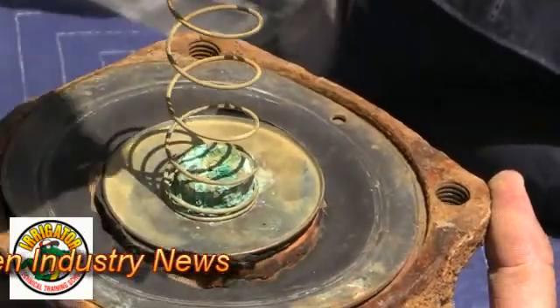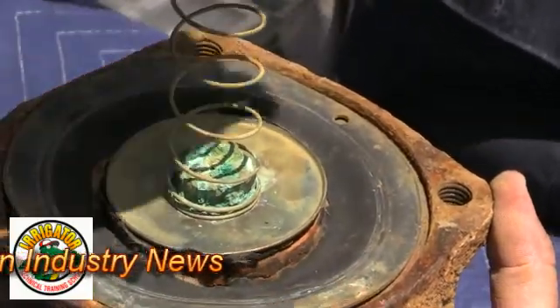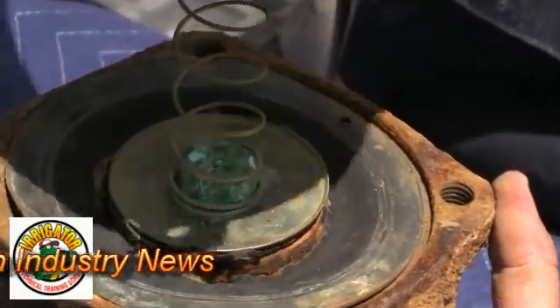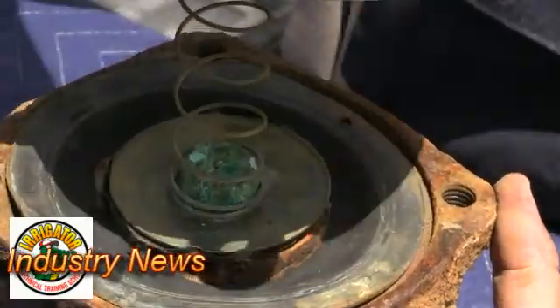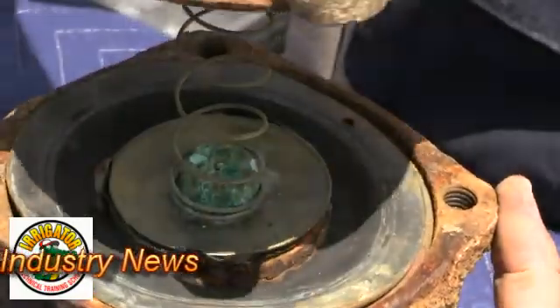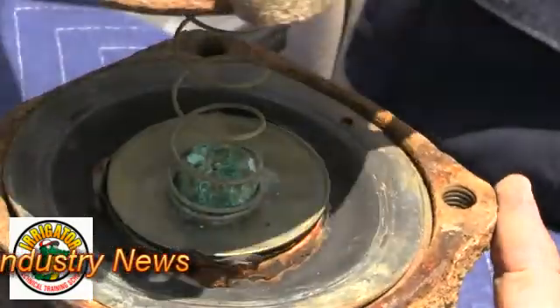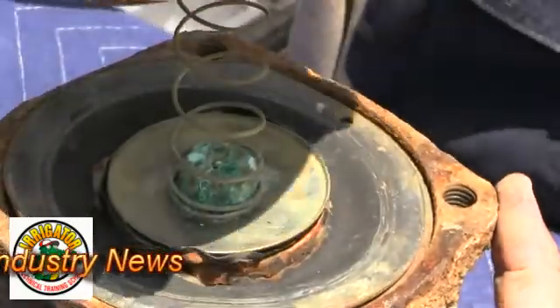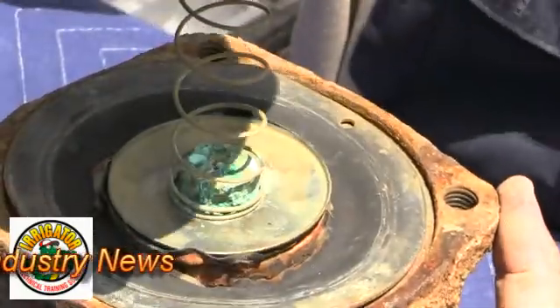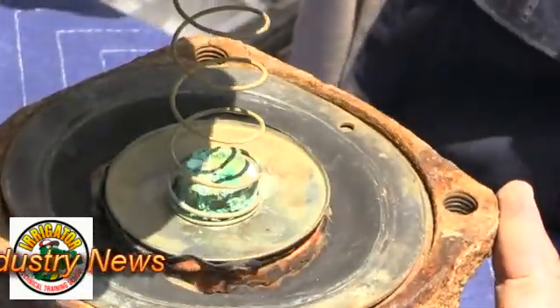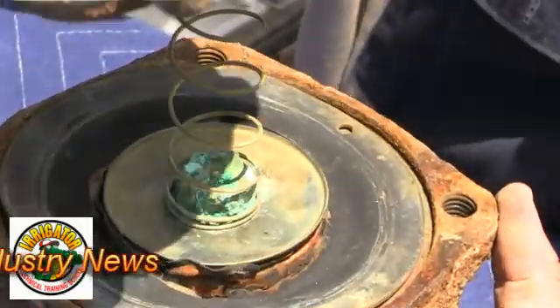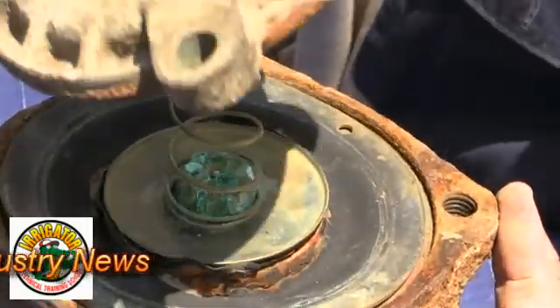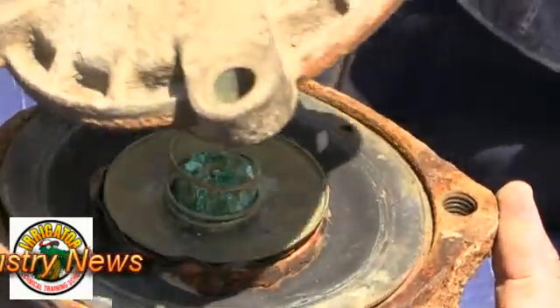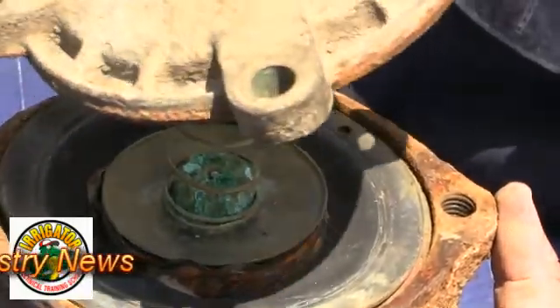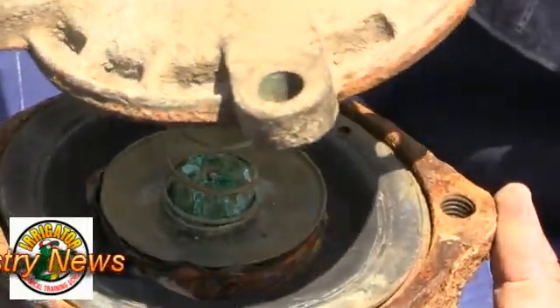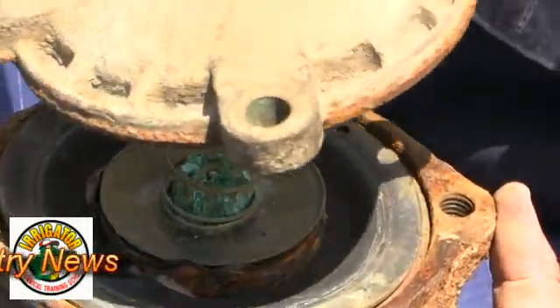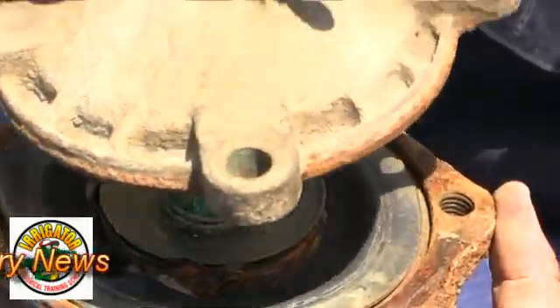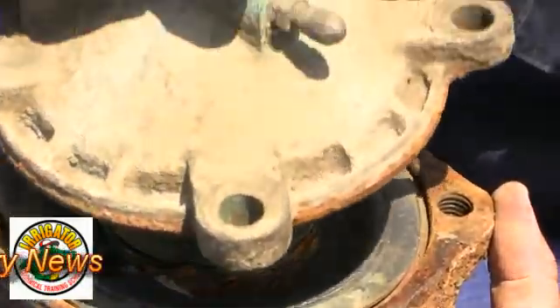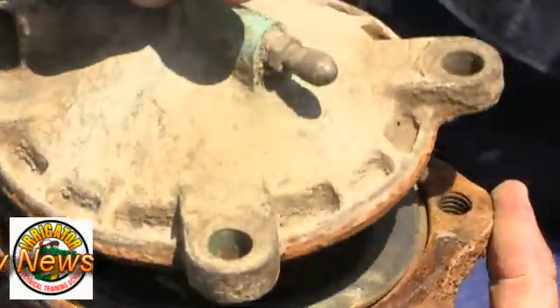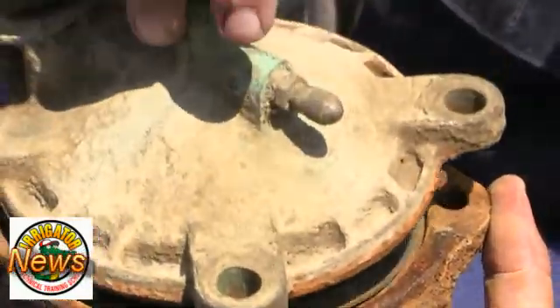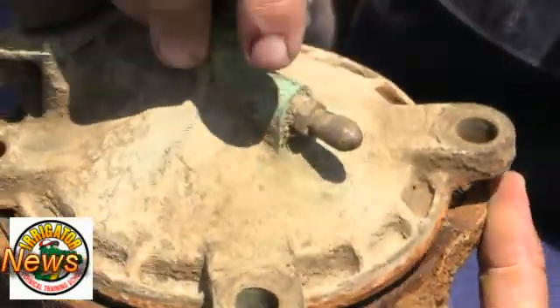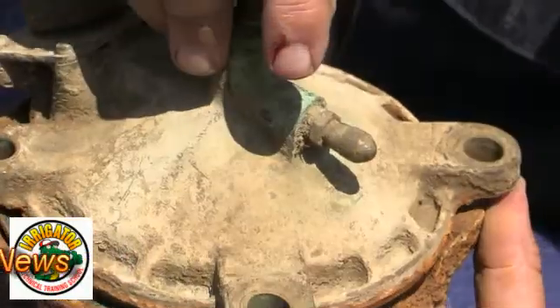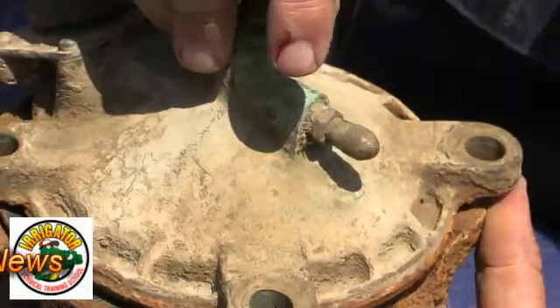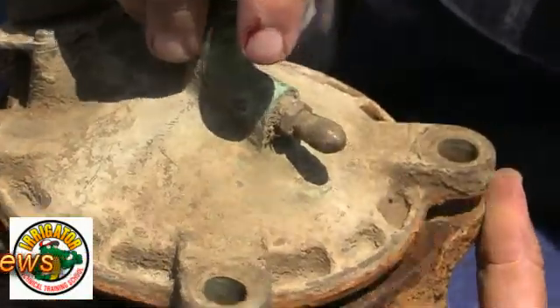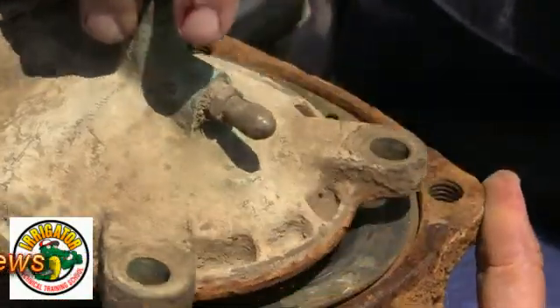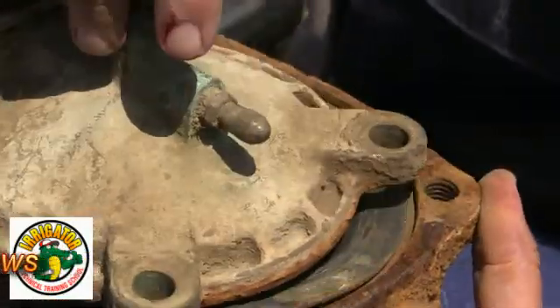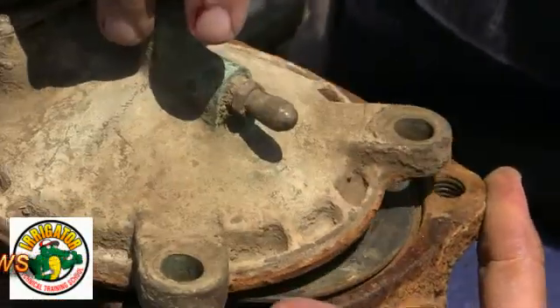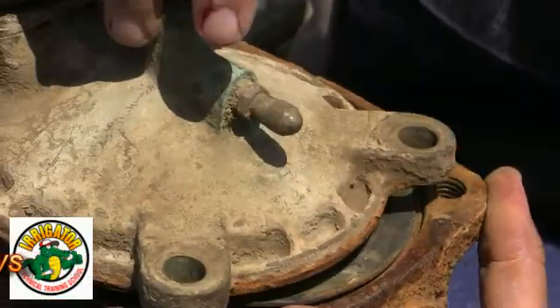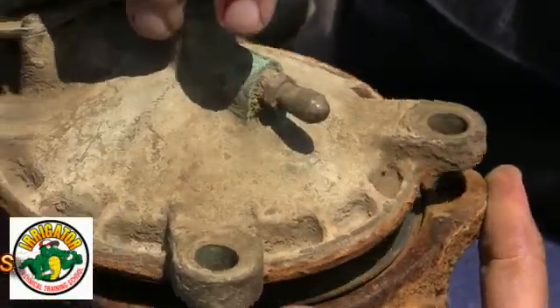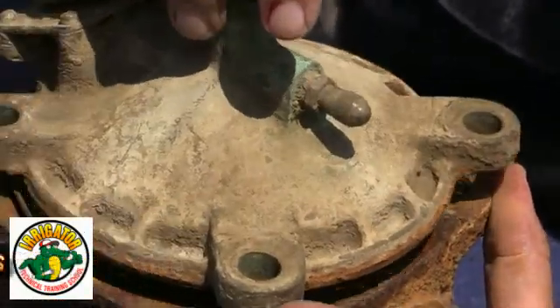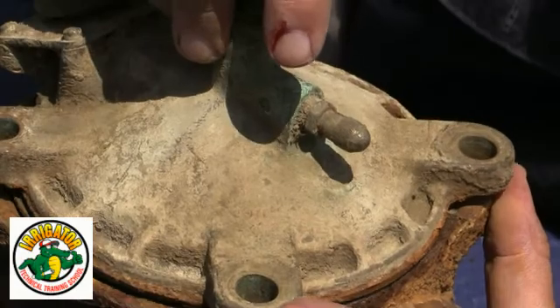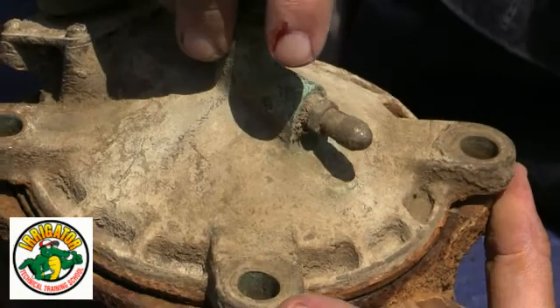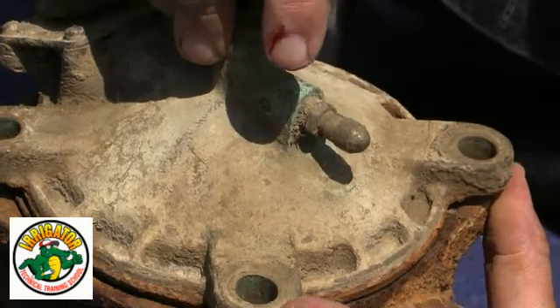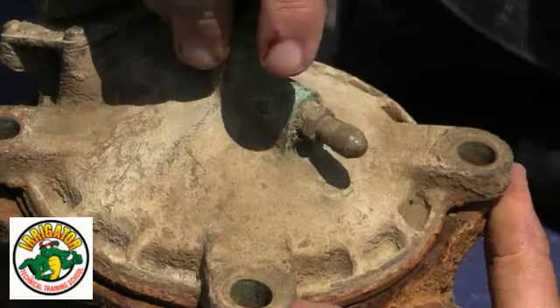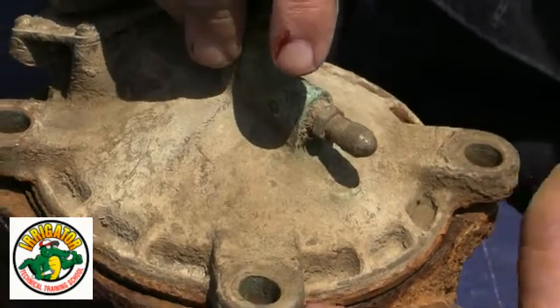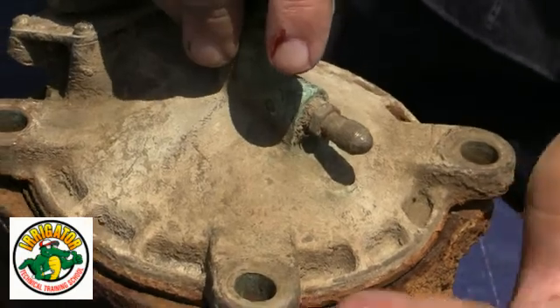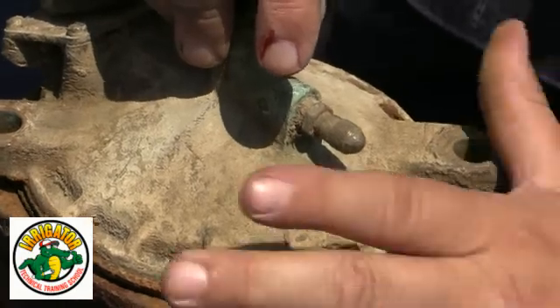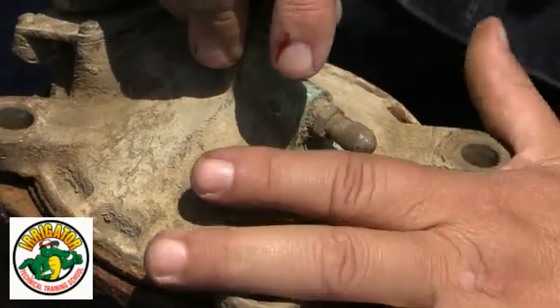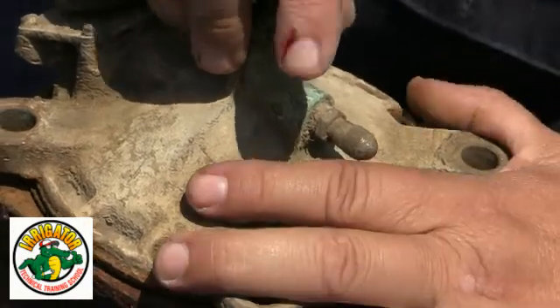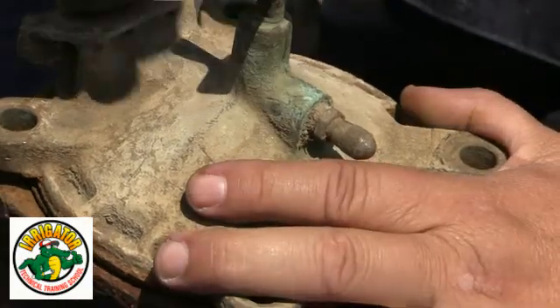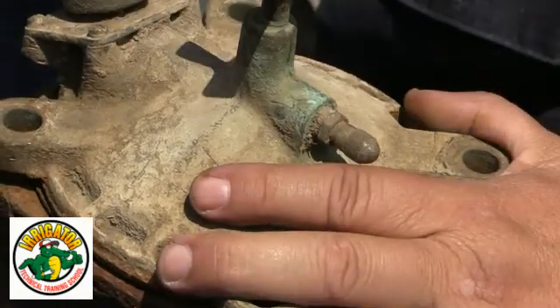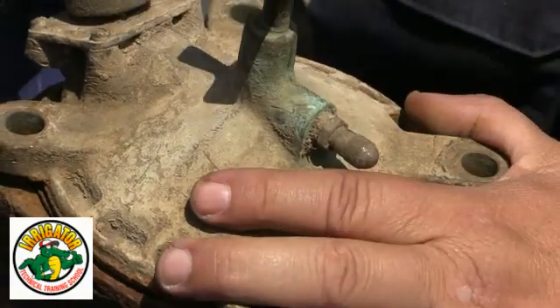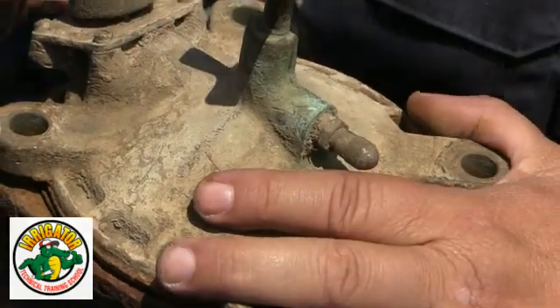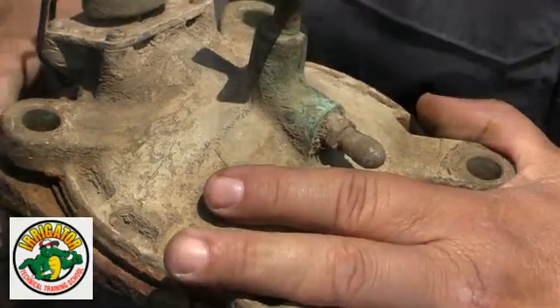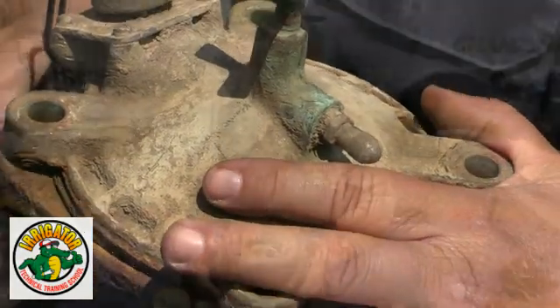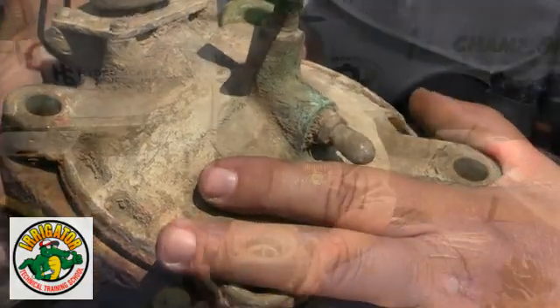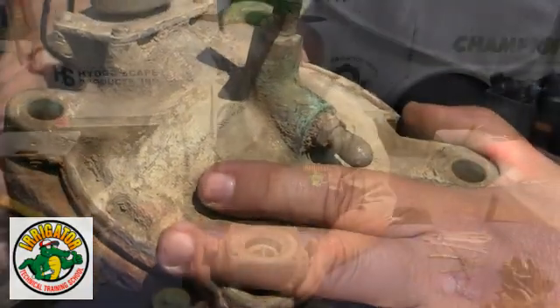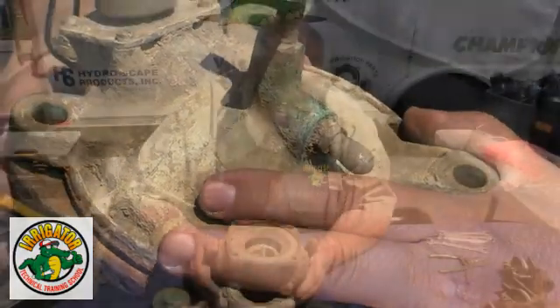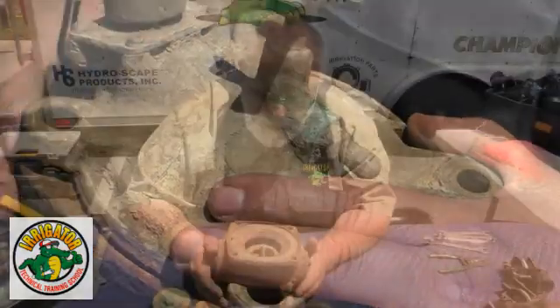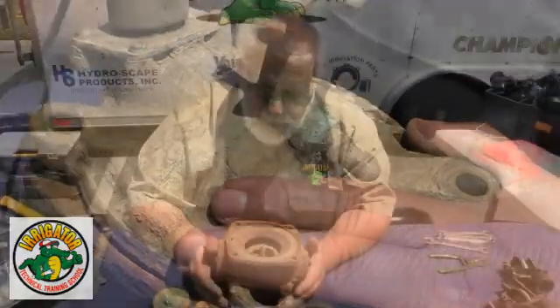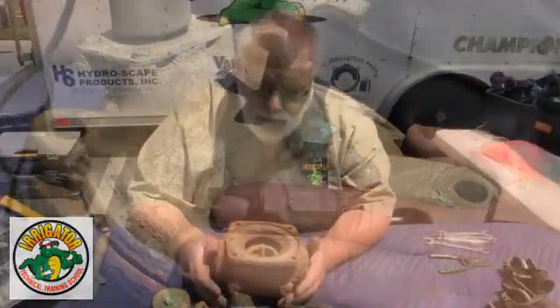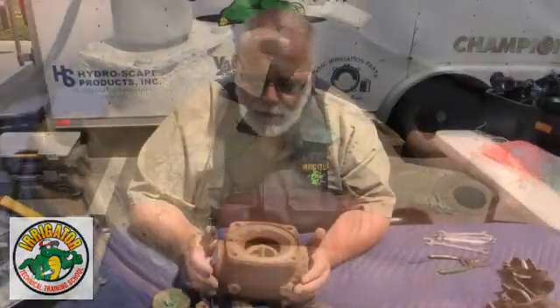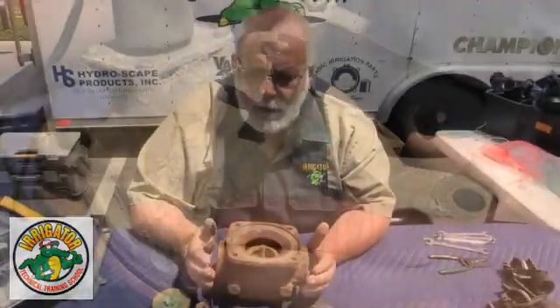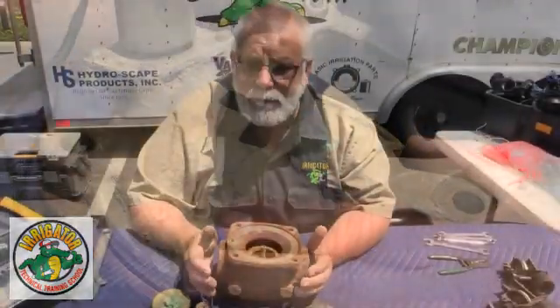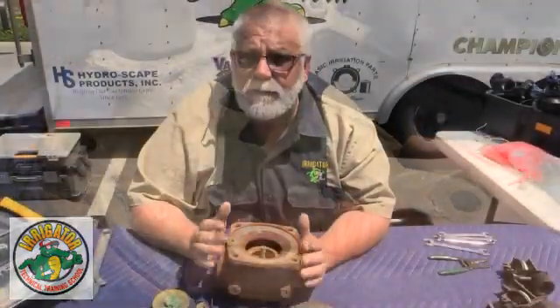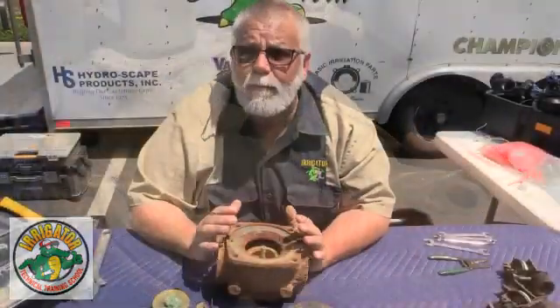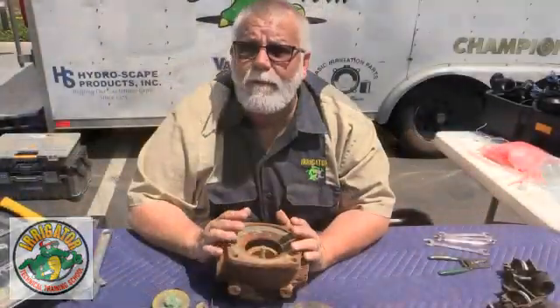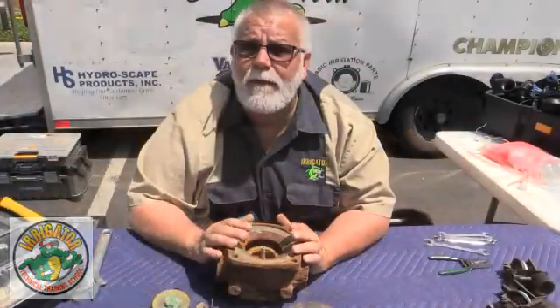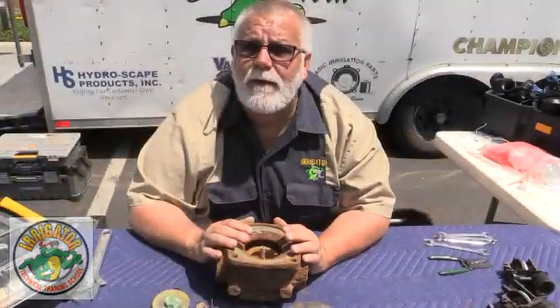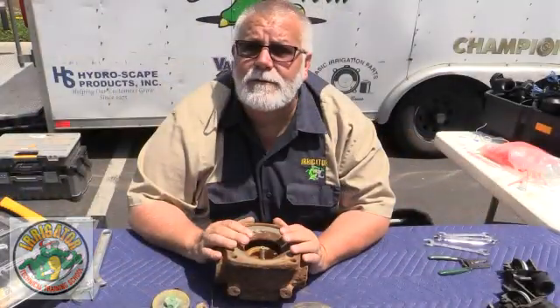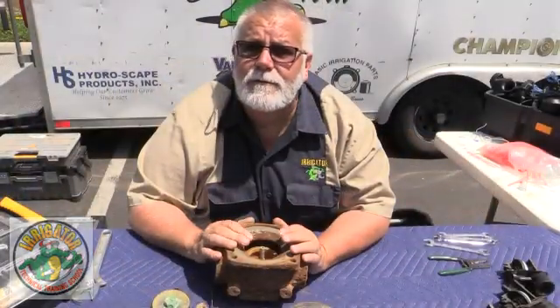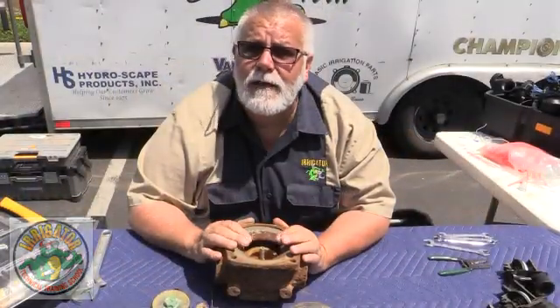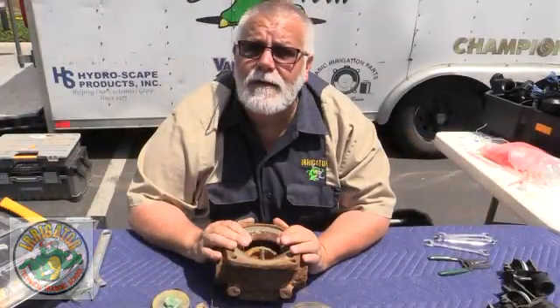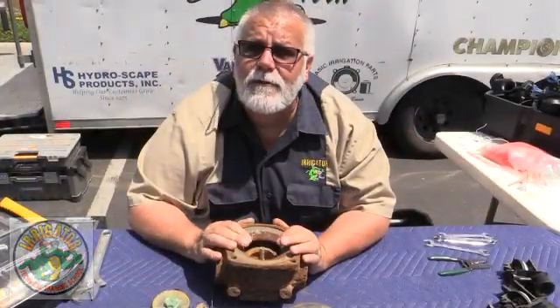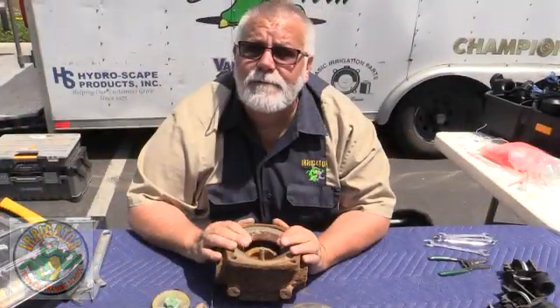Make sure you order your parts, resurface this valve, and get it taken care of in the field. We'll bring you more videos on Griswold valves. Thank you.